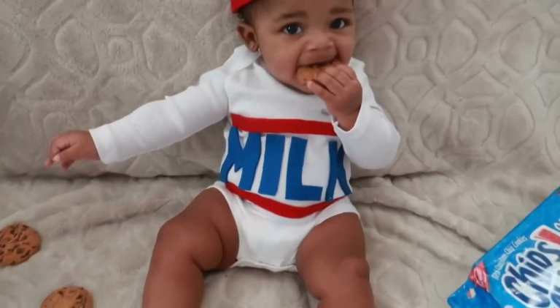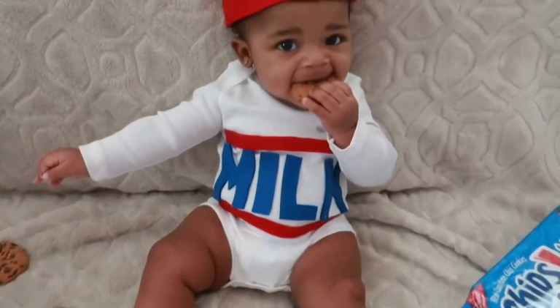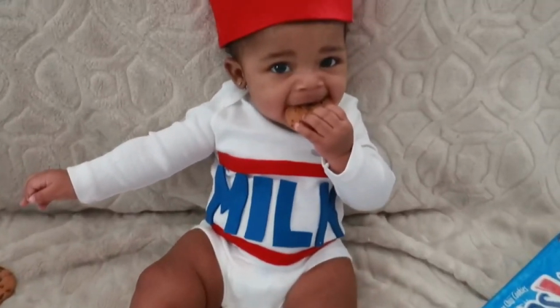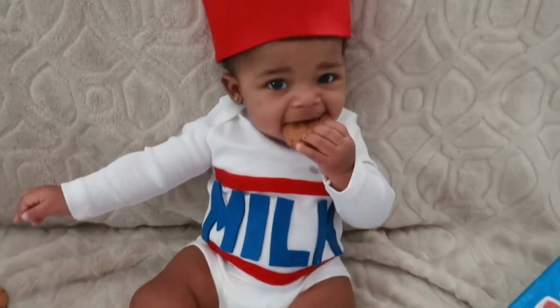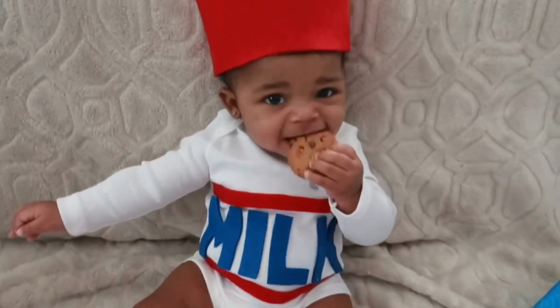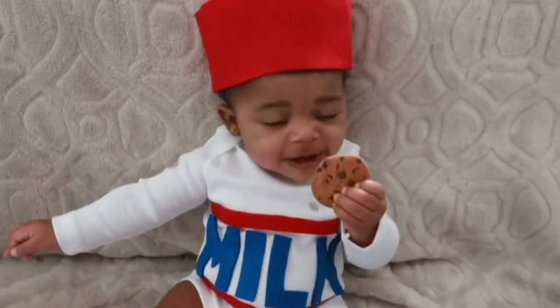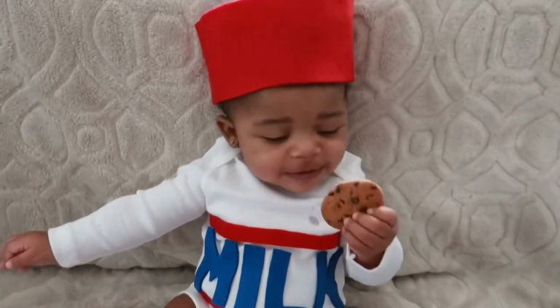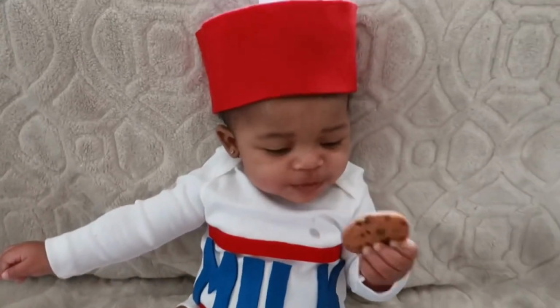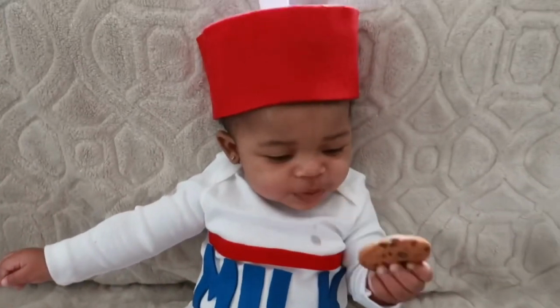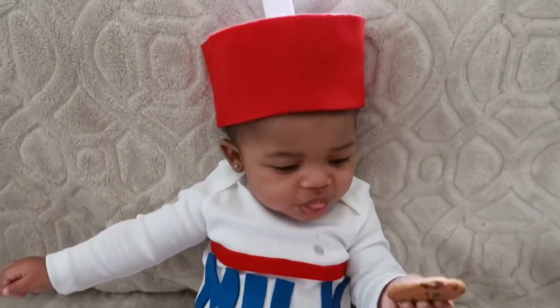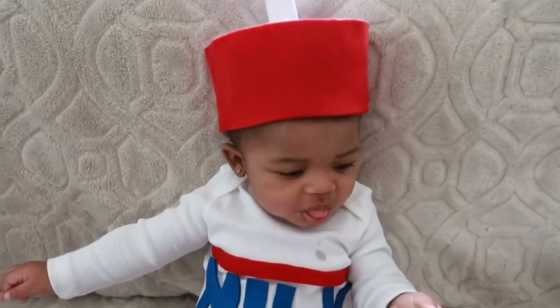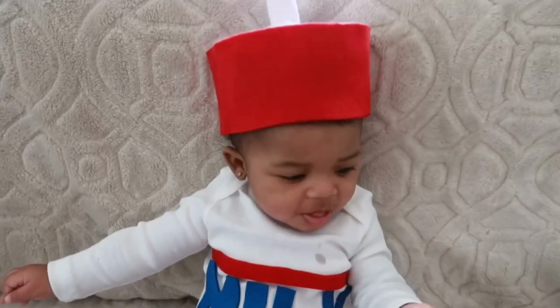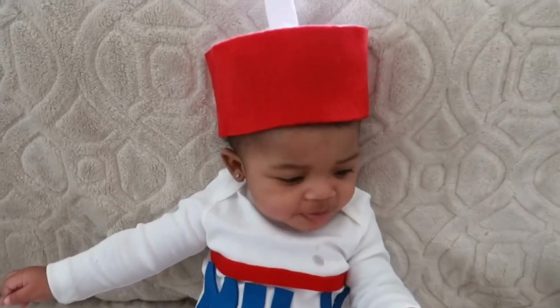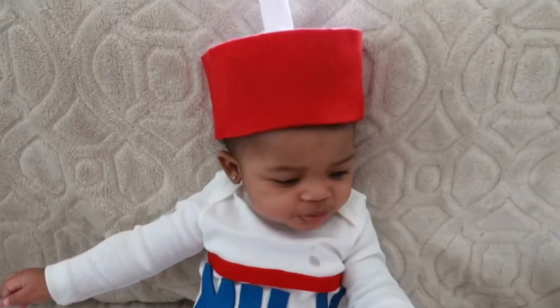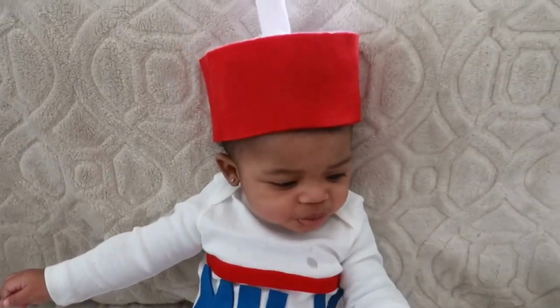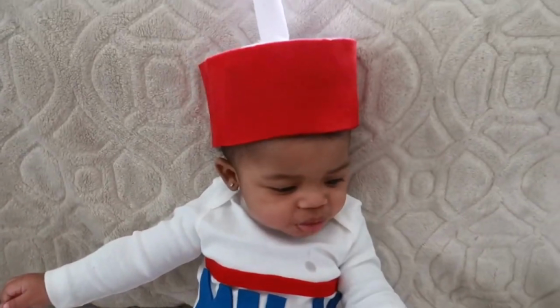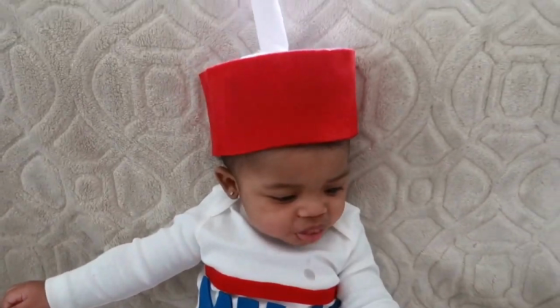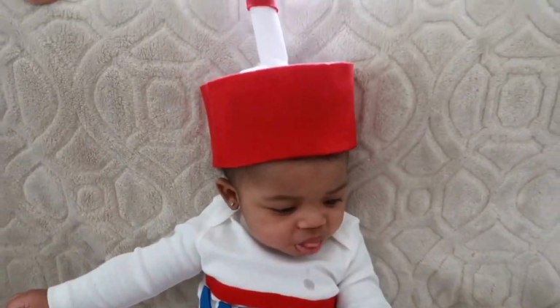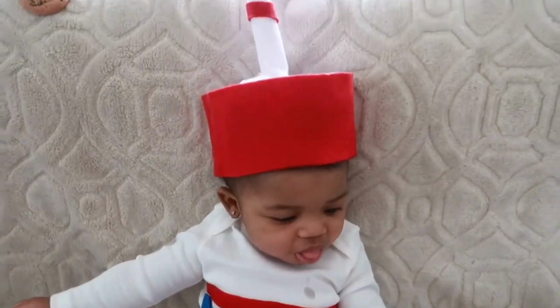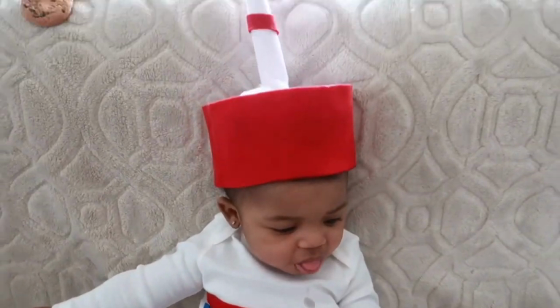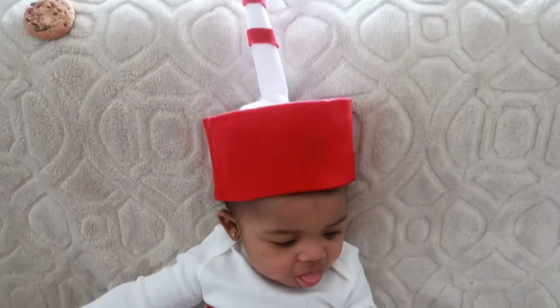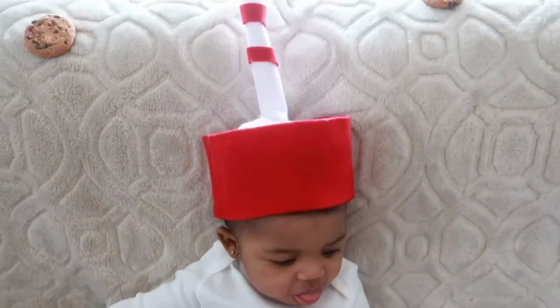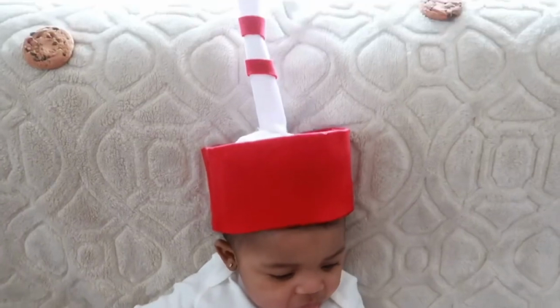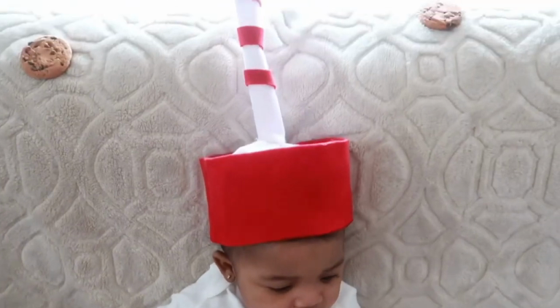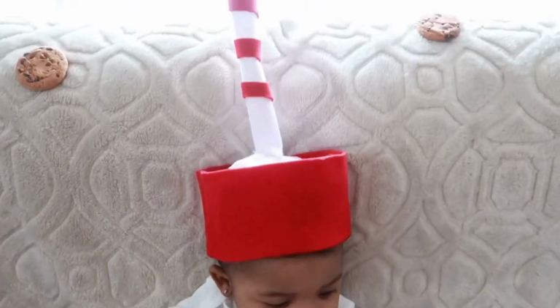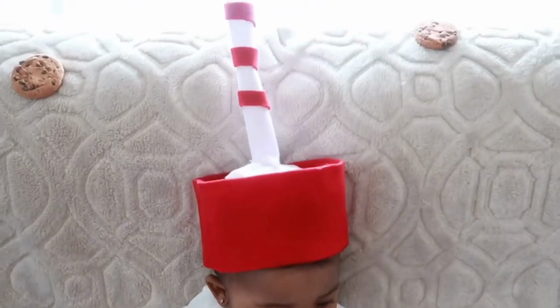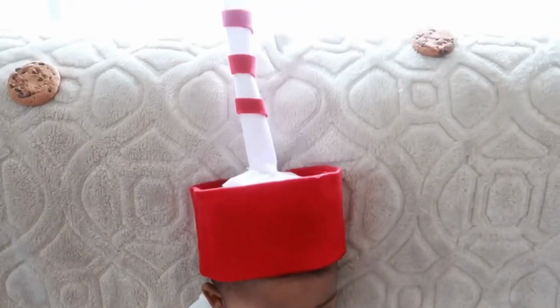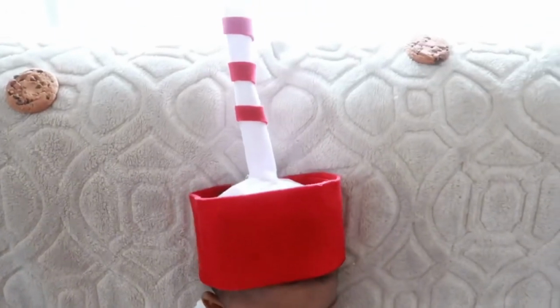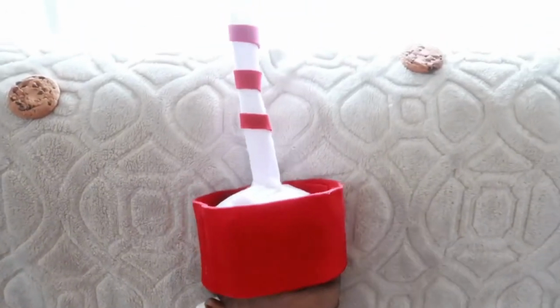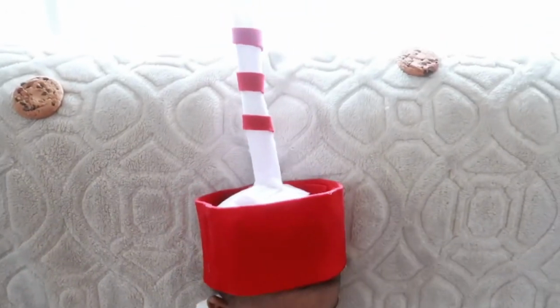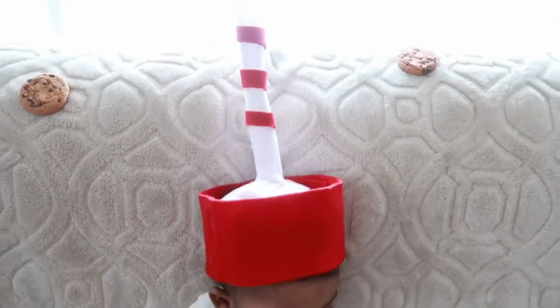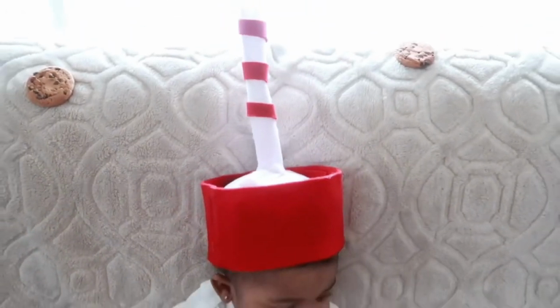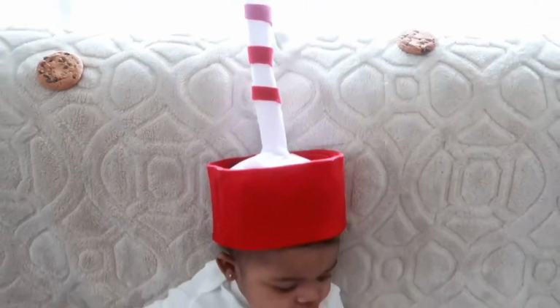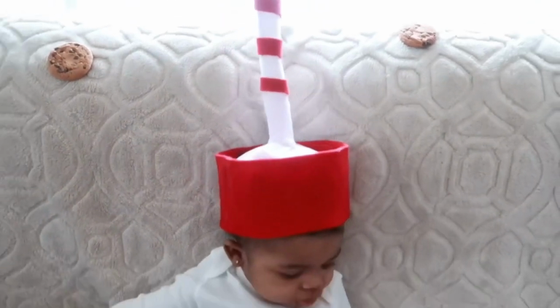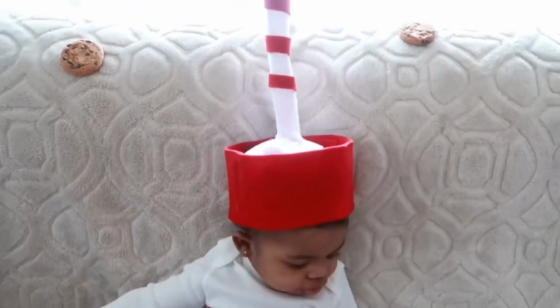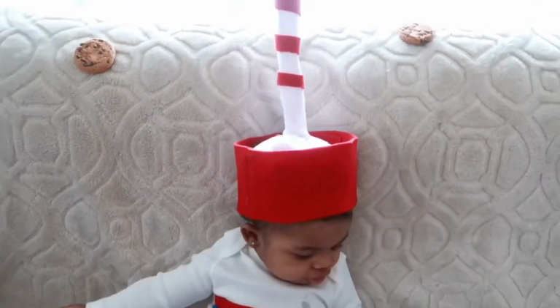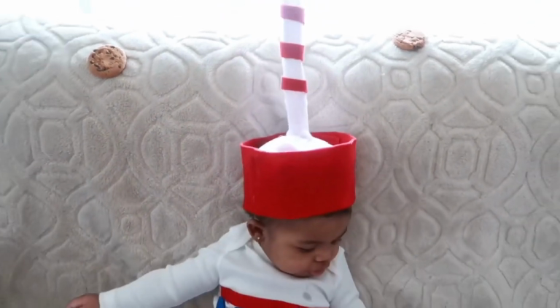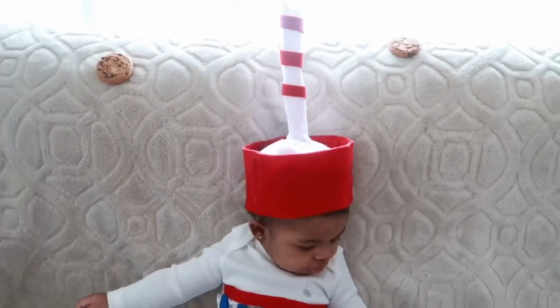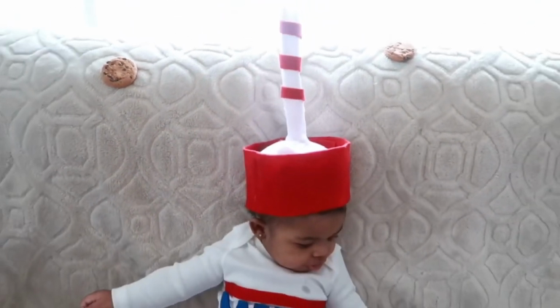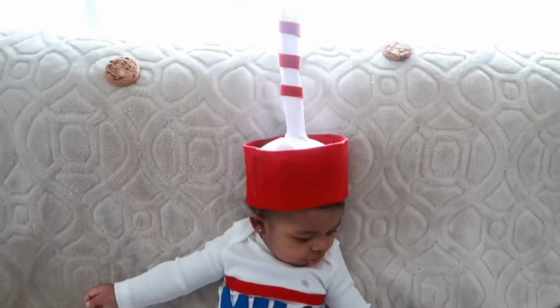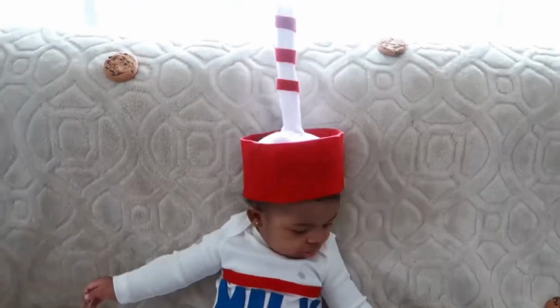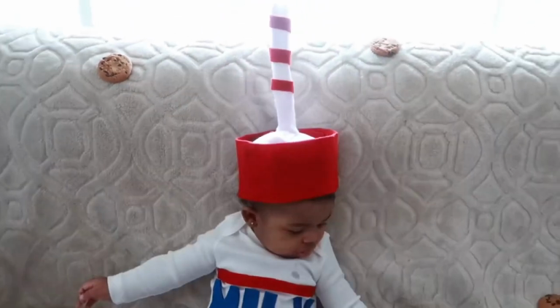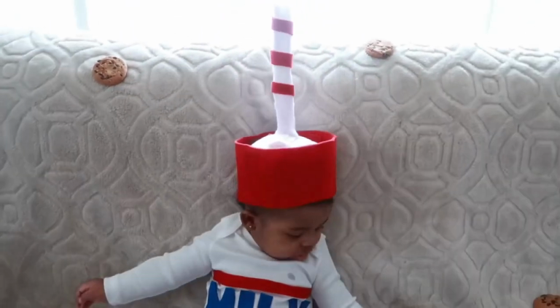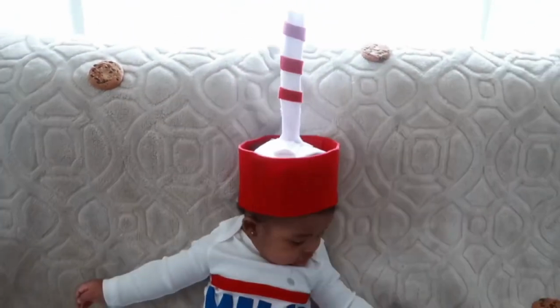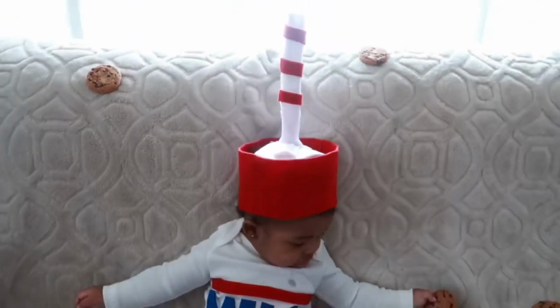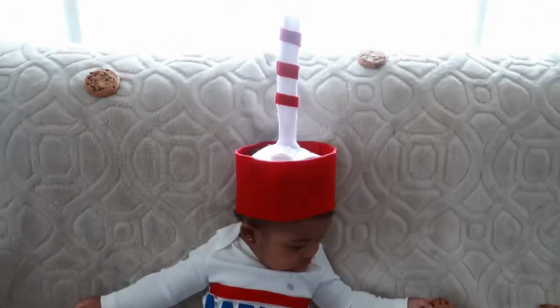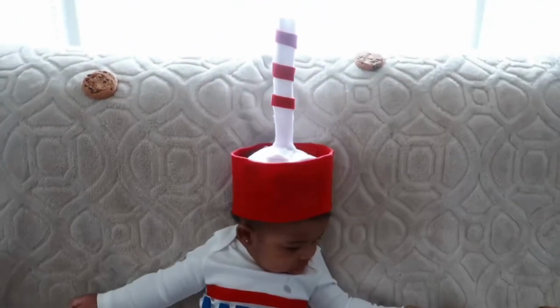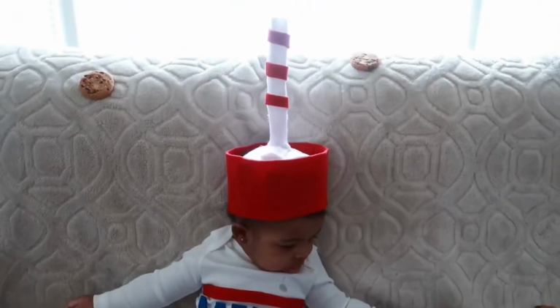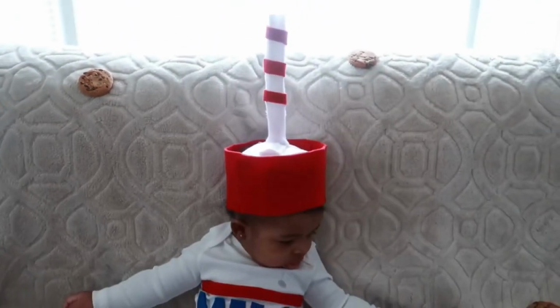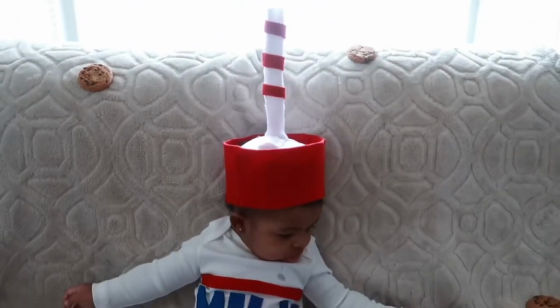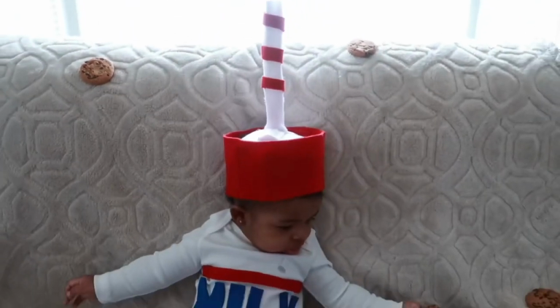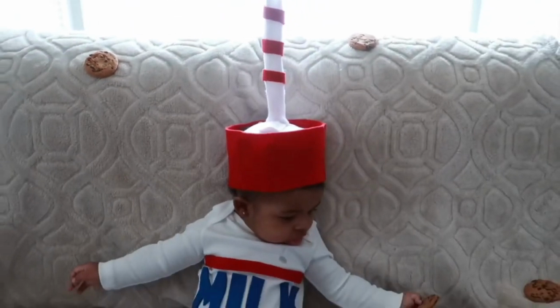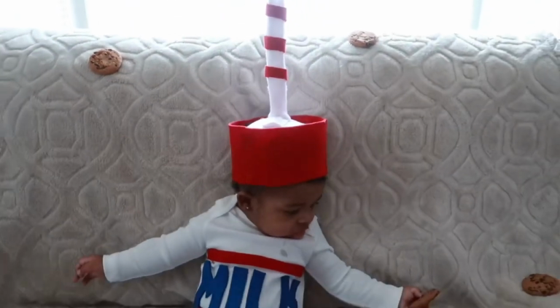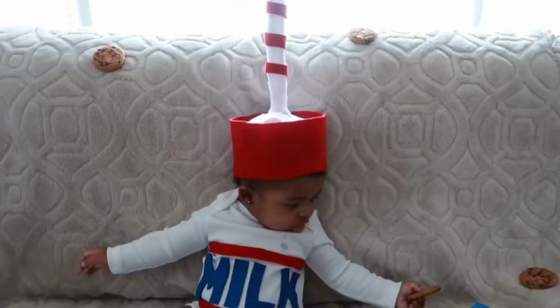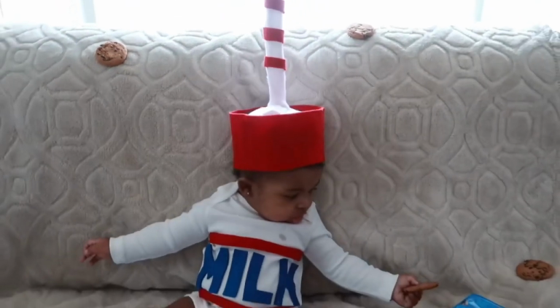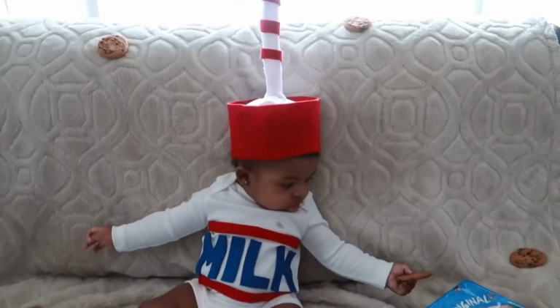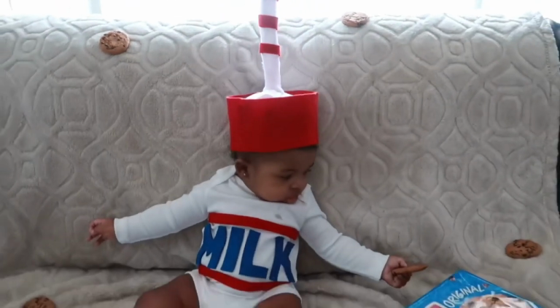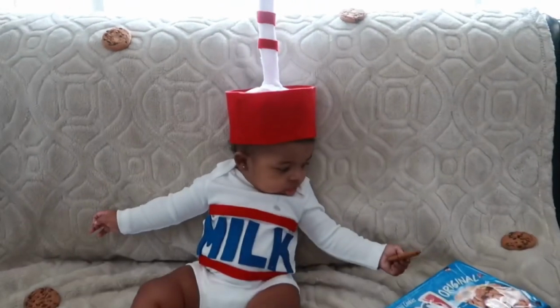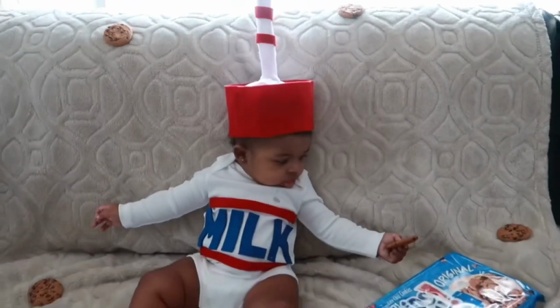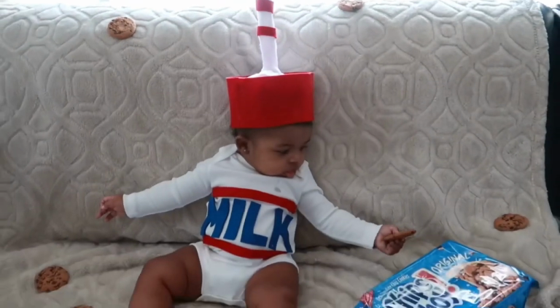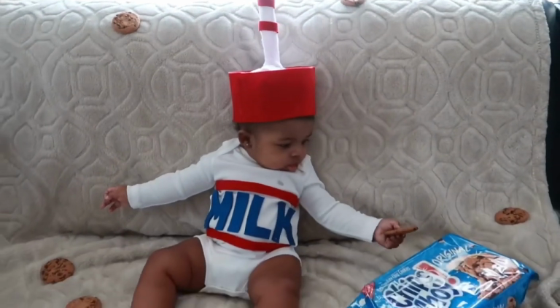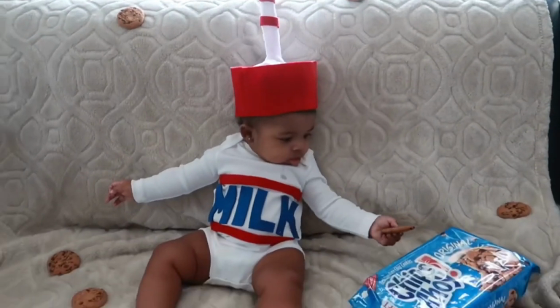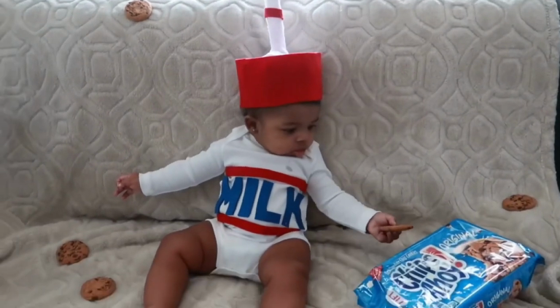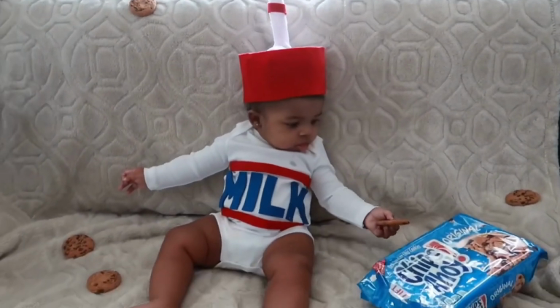I like milk and cookies, milk and cookies, milk and cookies — I like milk and cookies!